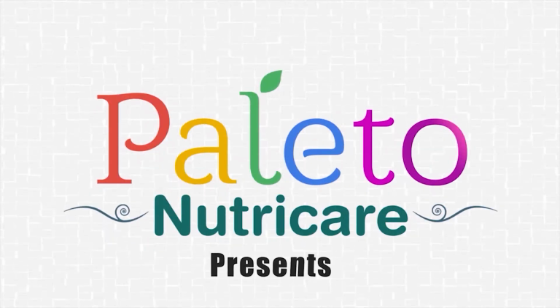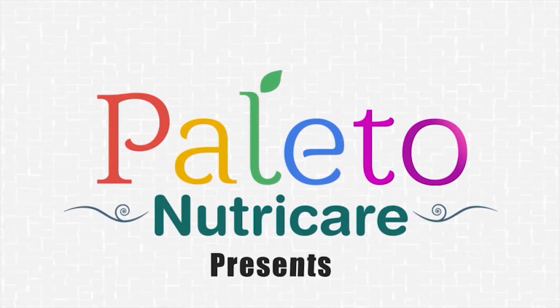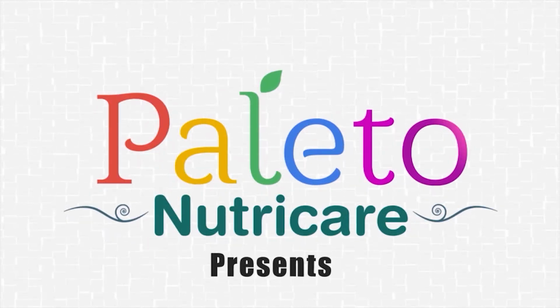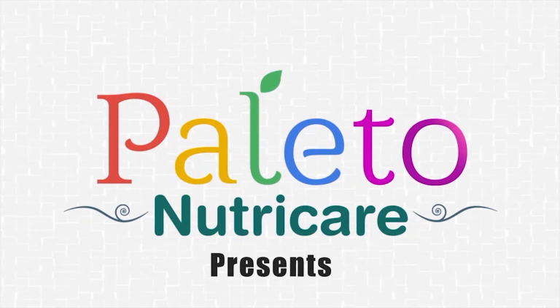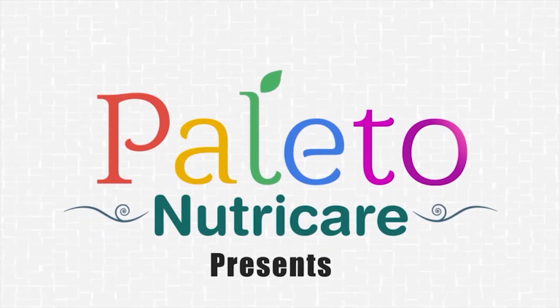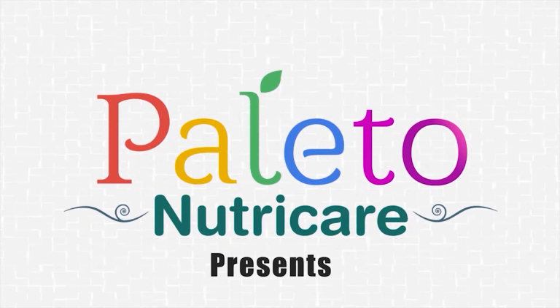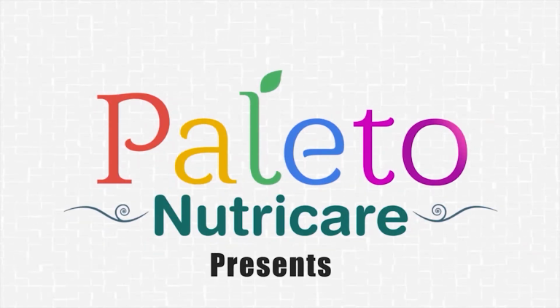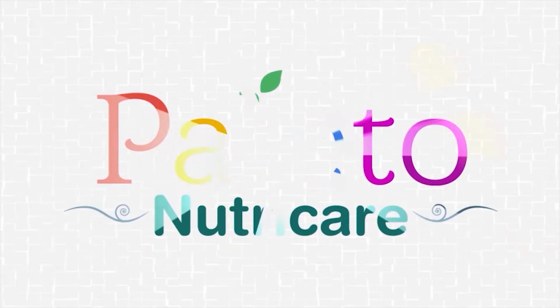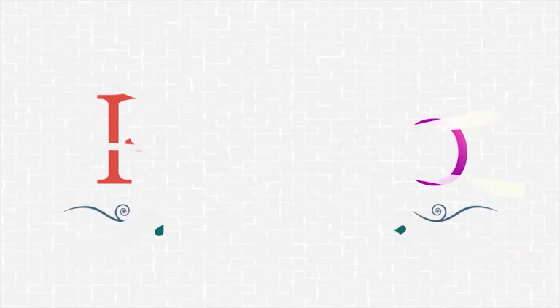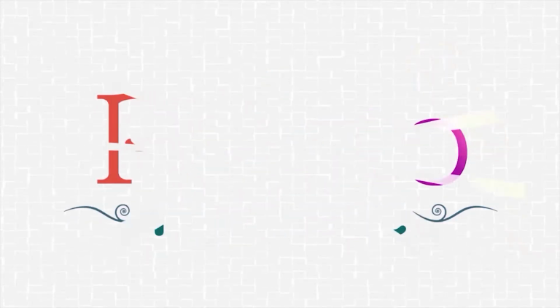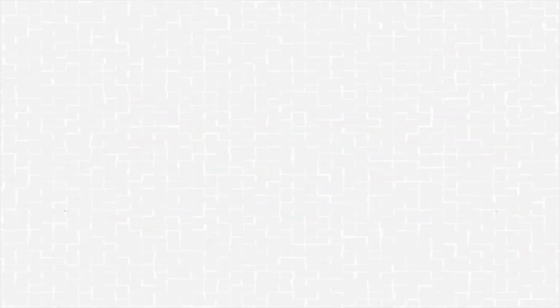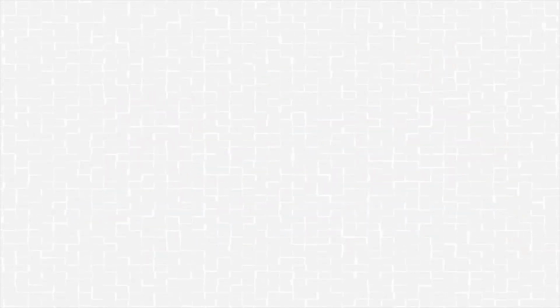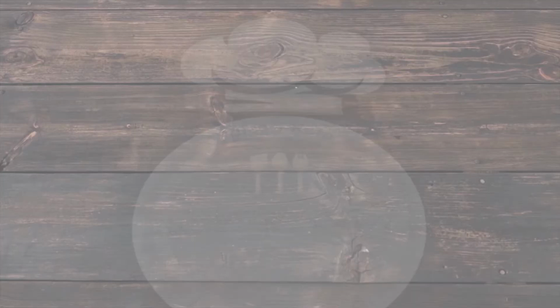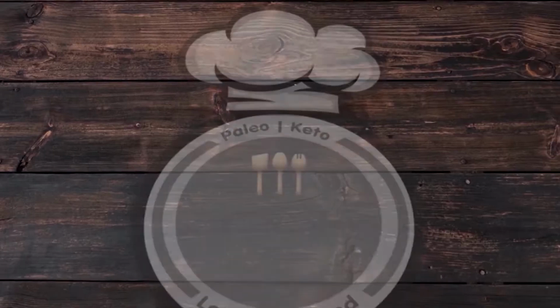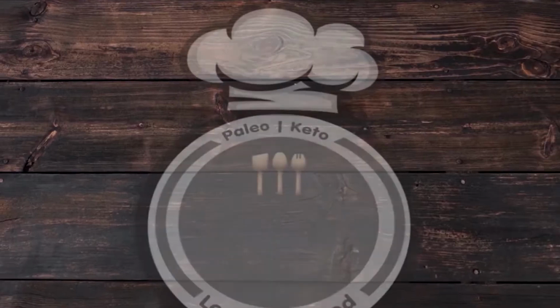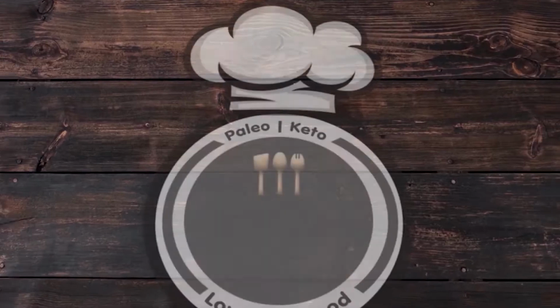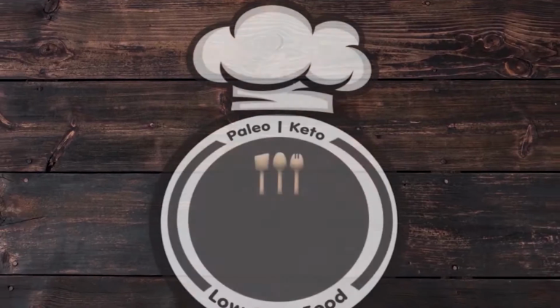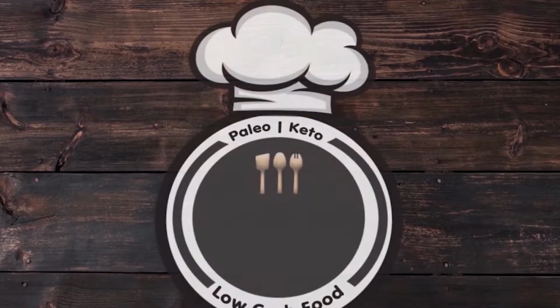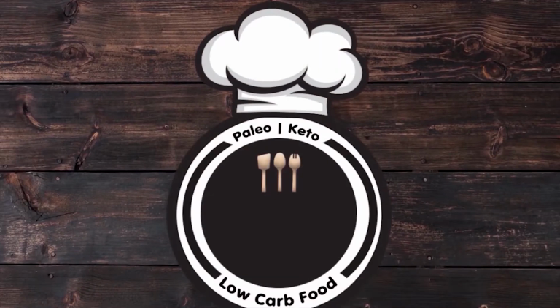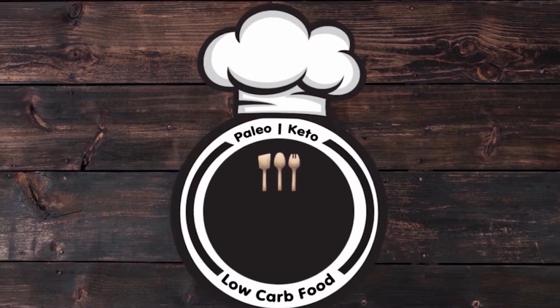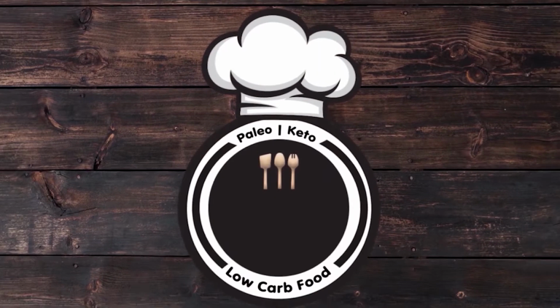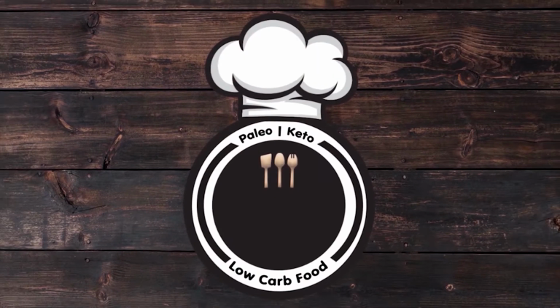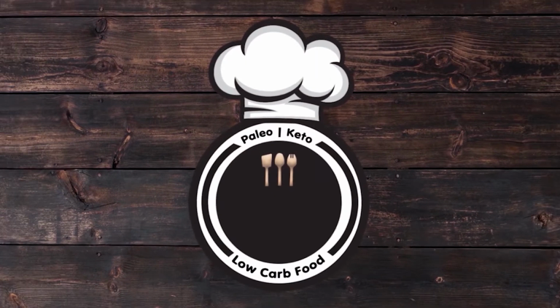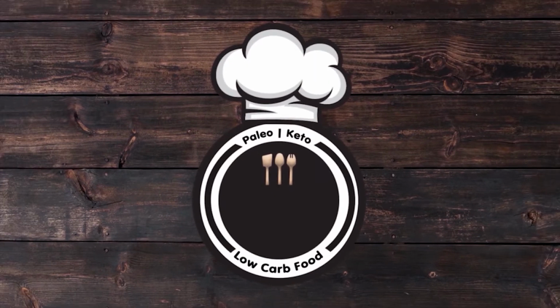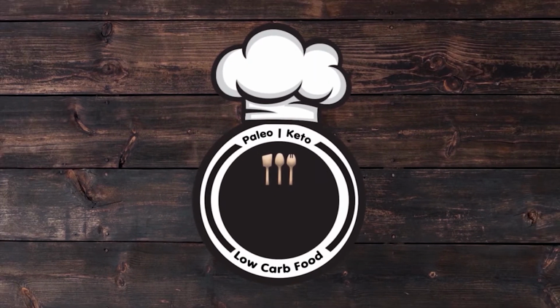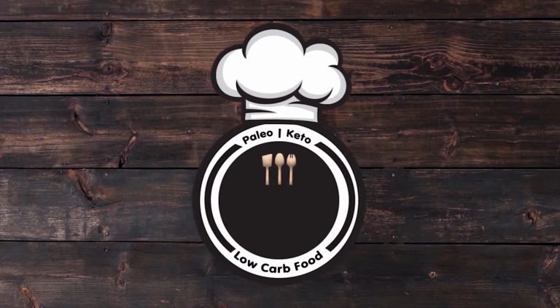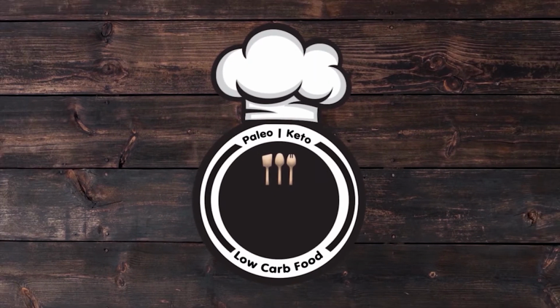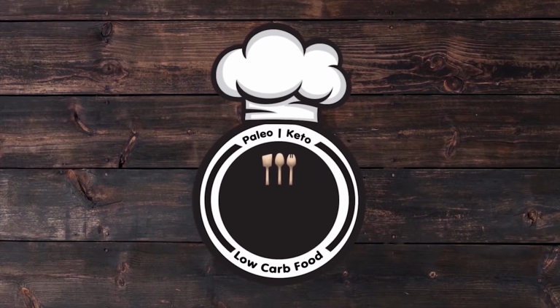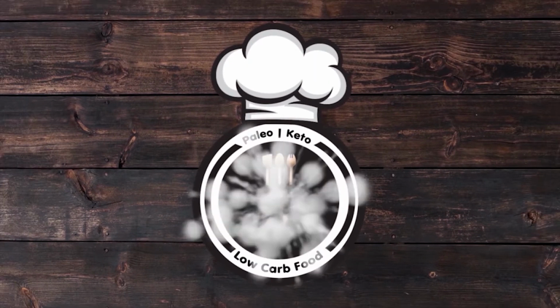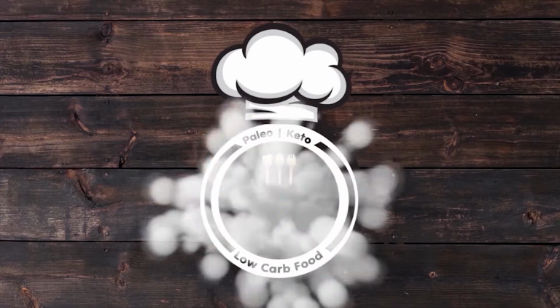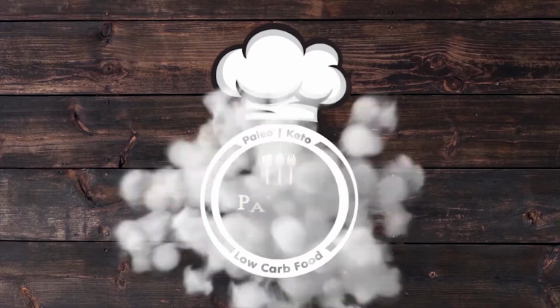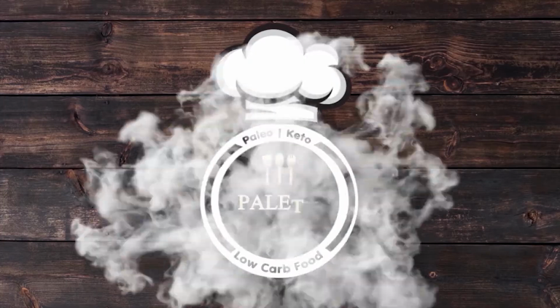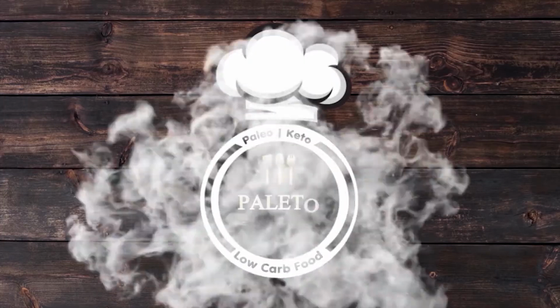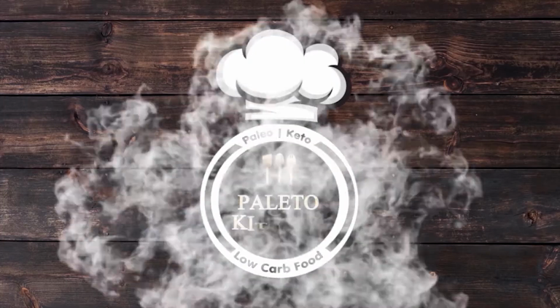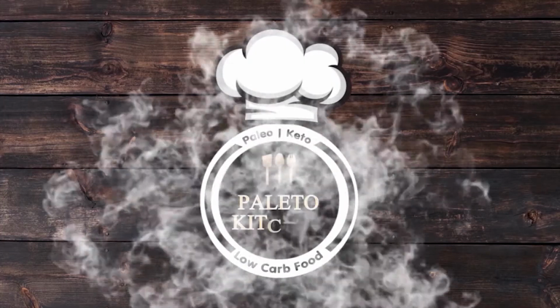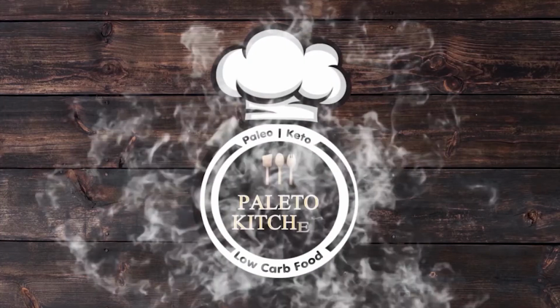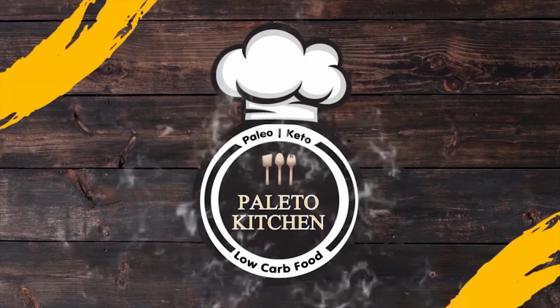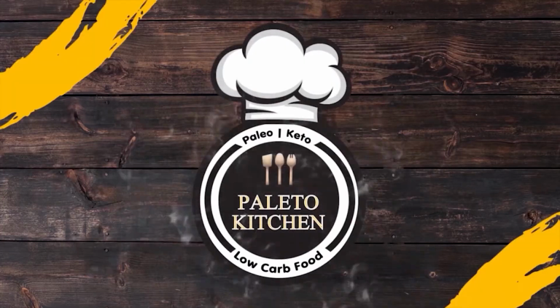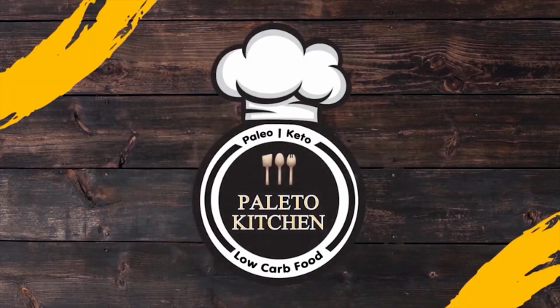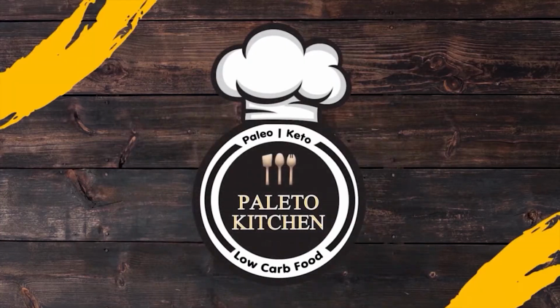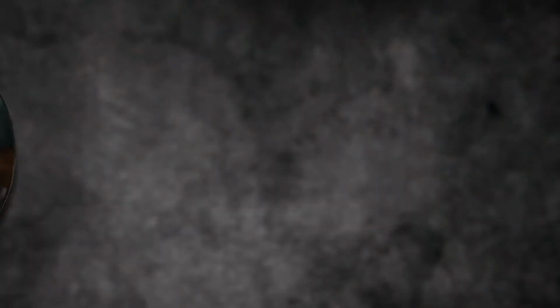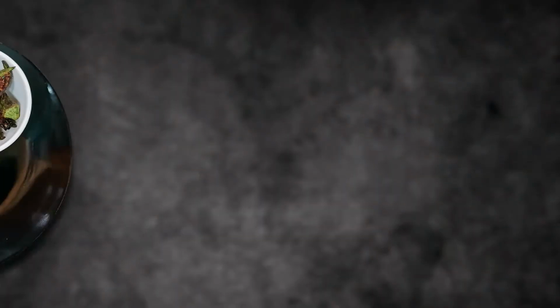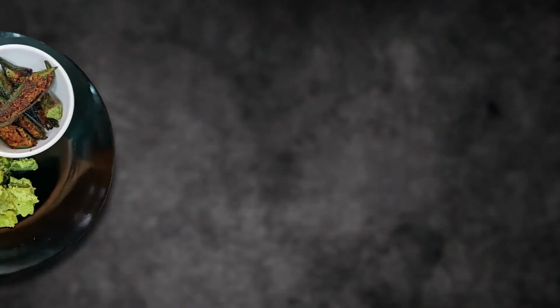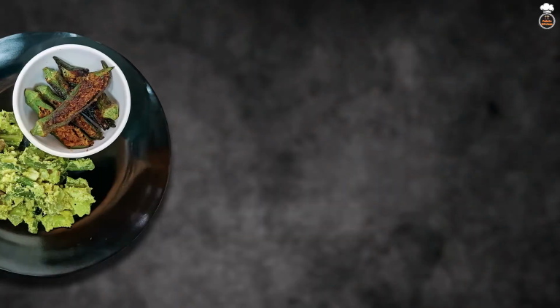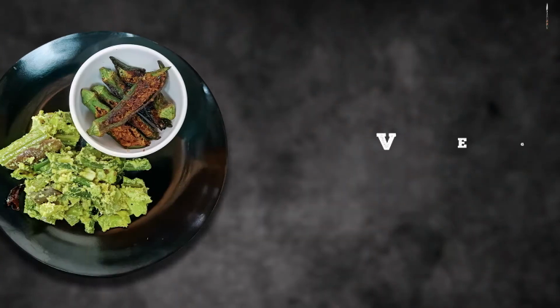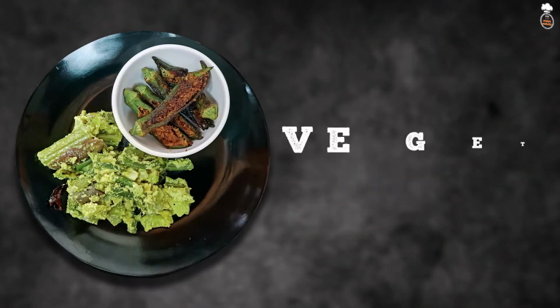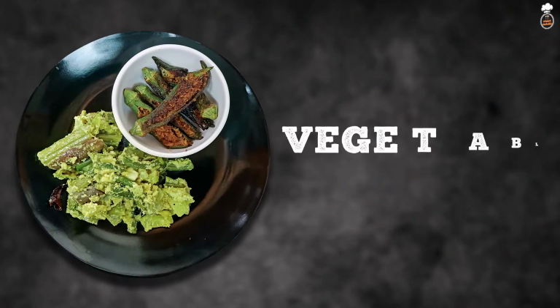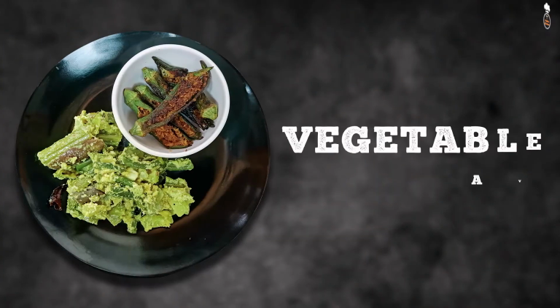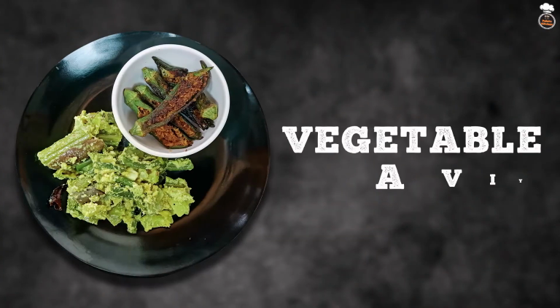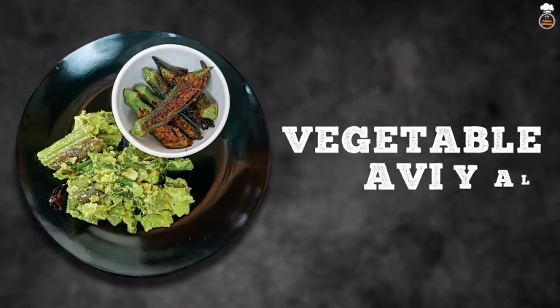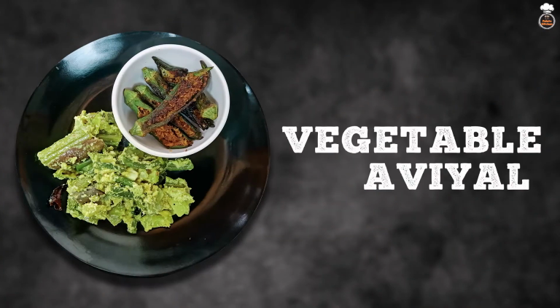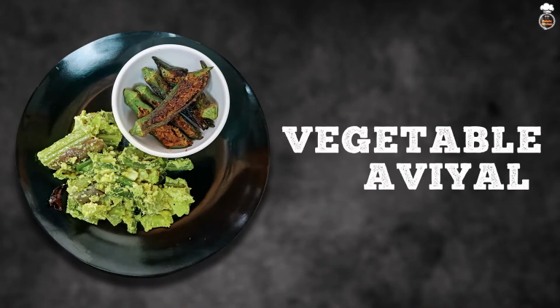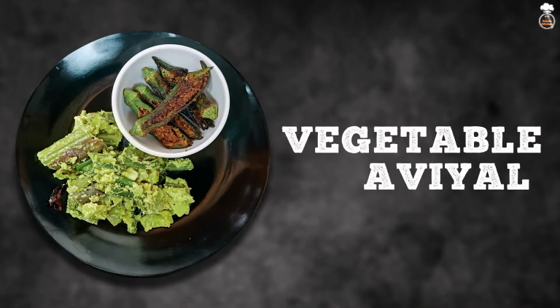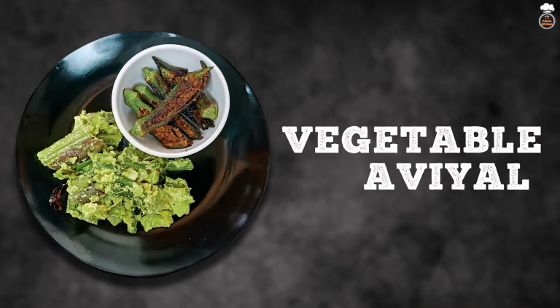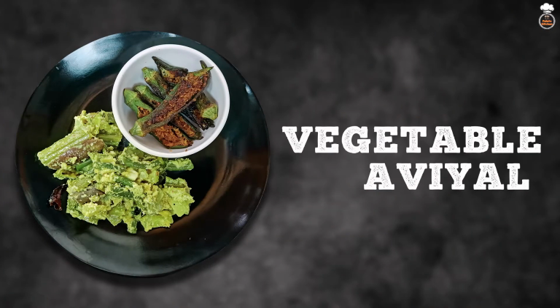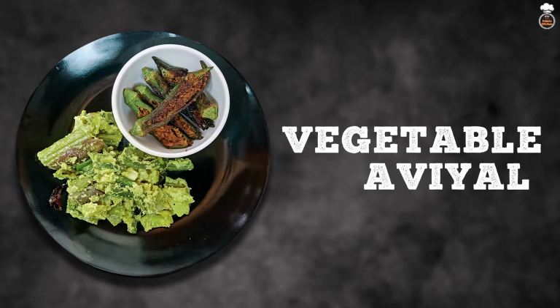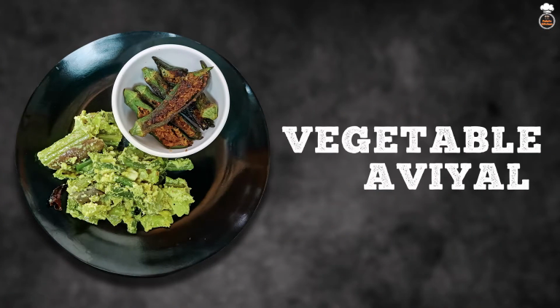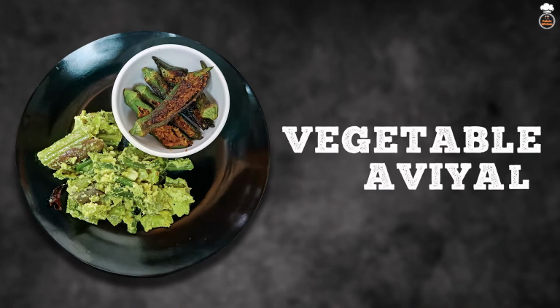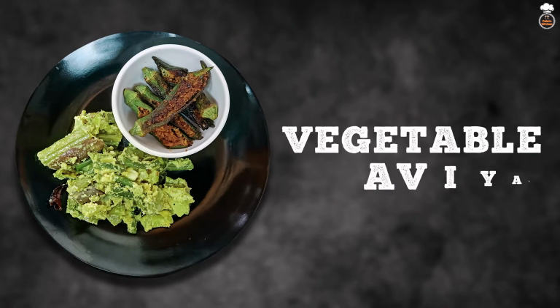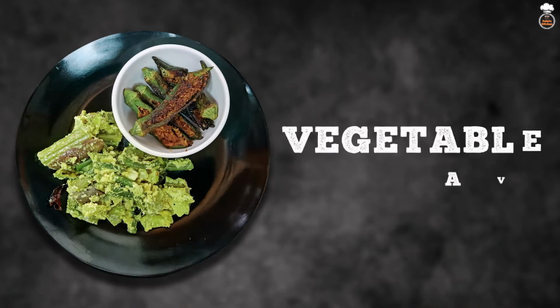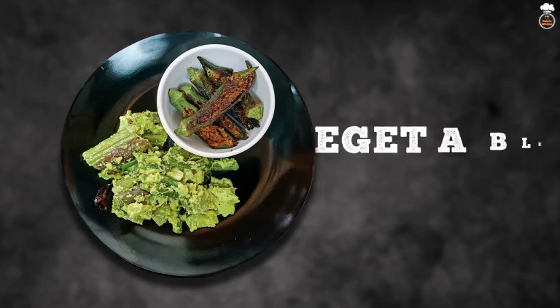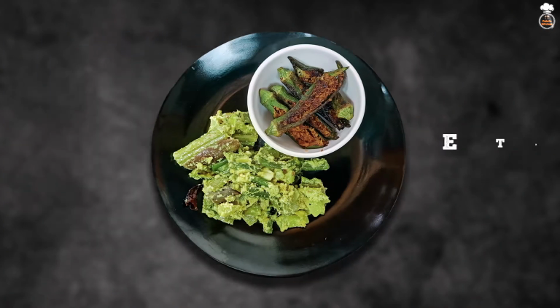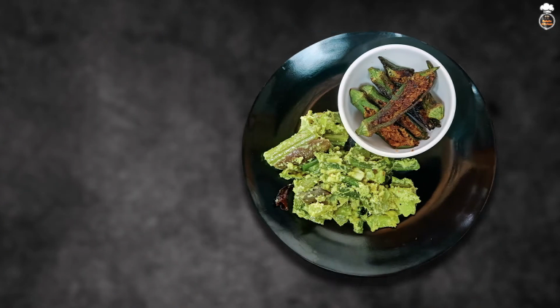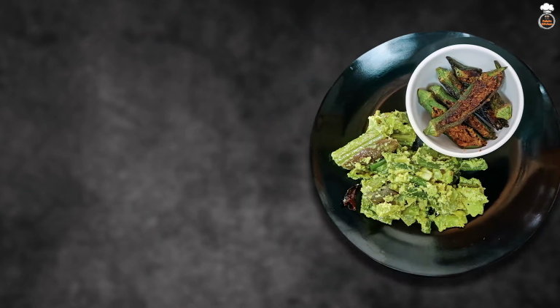Hello everyone, welcome back to Perito Kitchen. Today we will see how to make a simple vegetable avial.